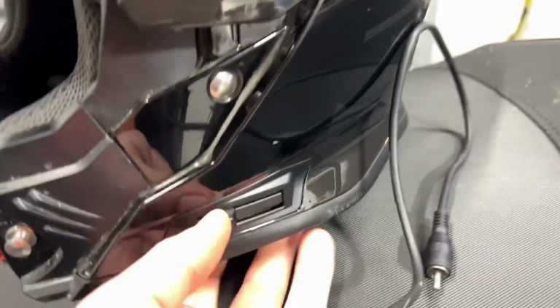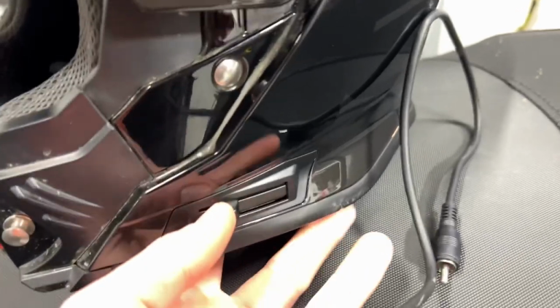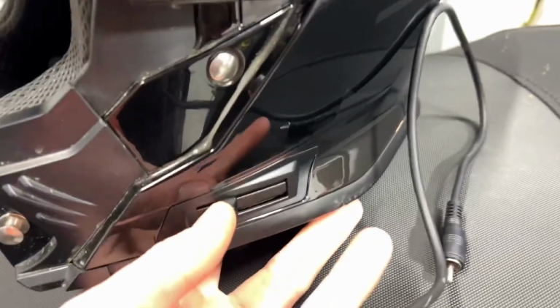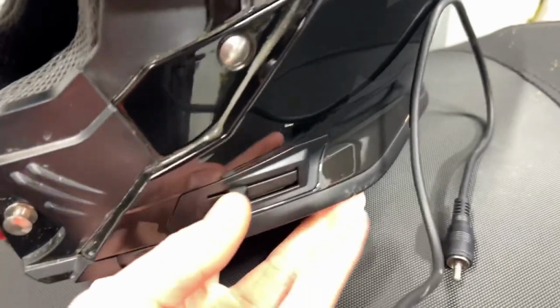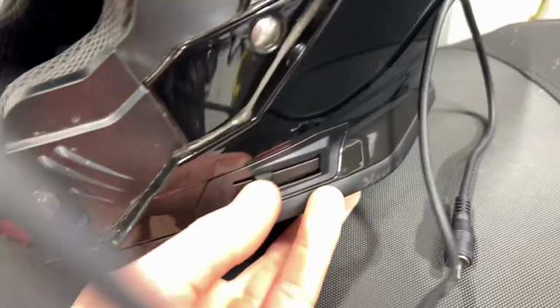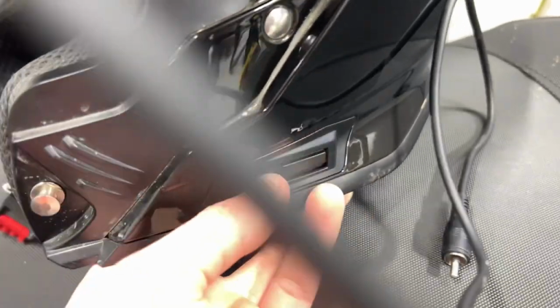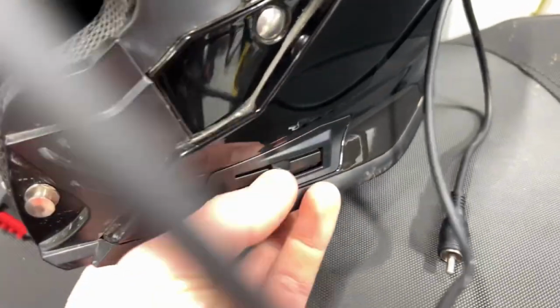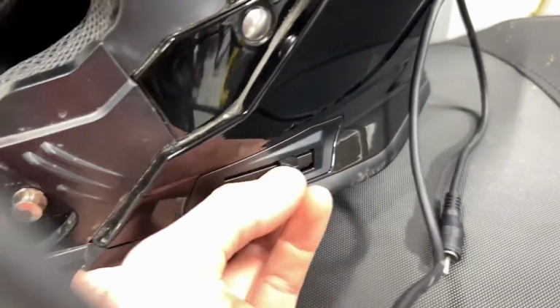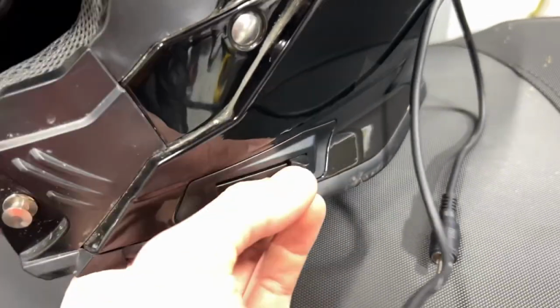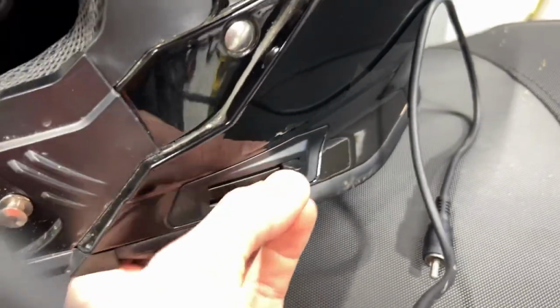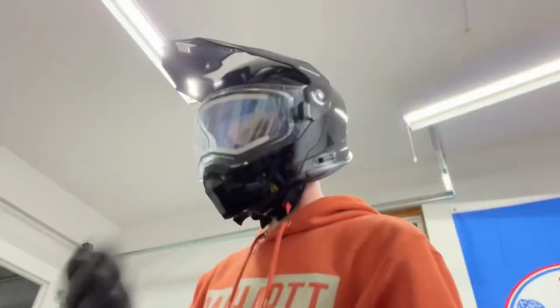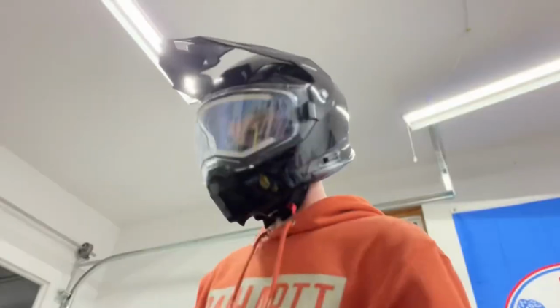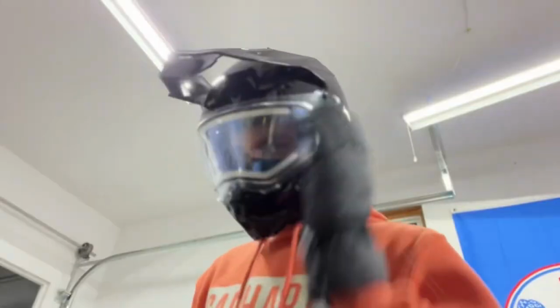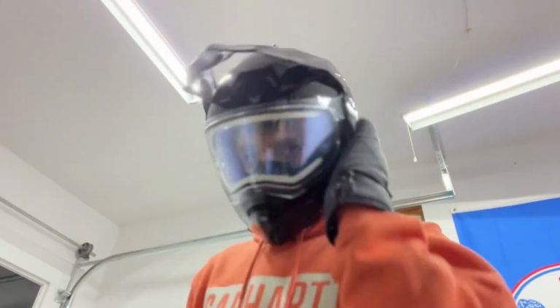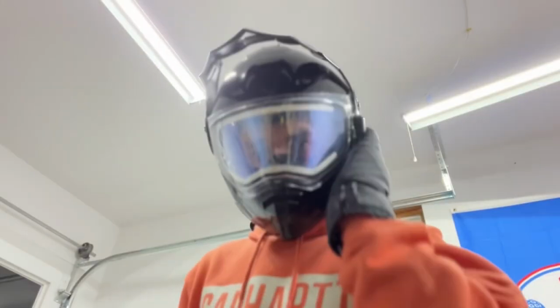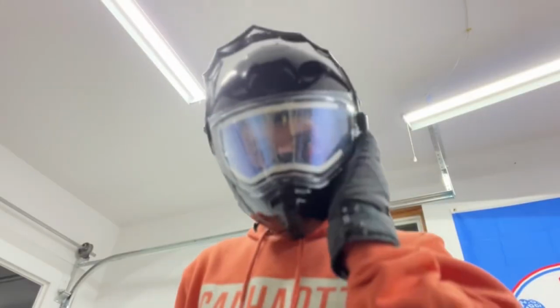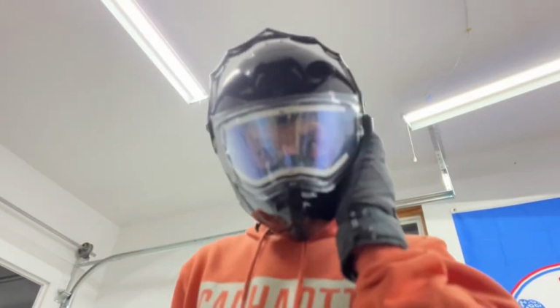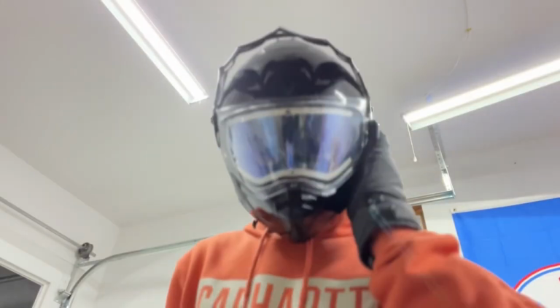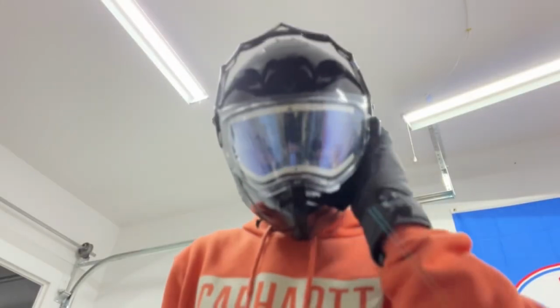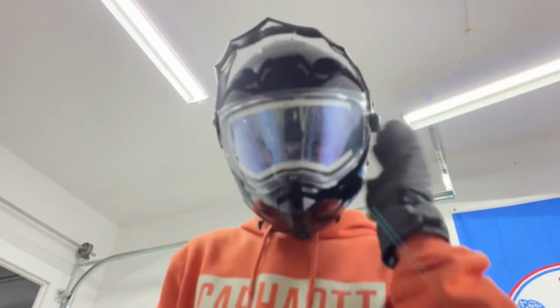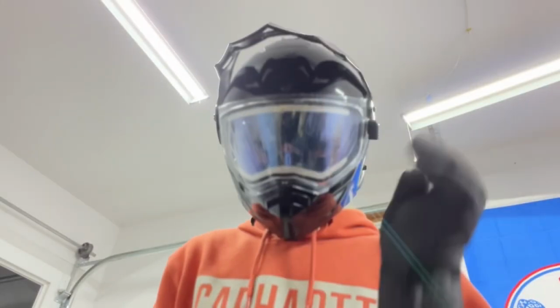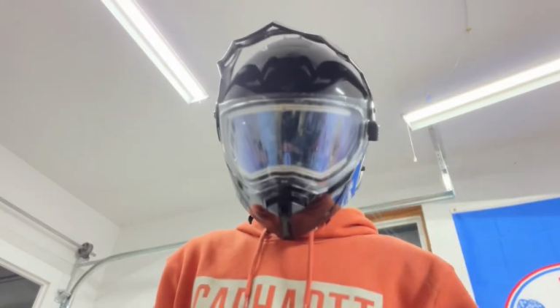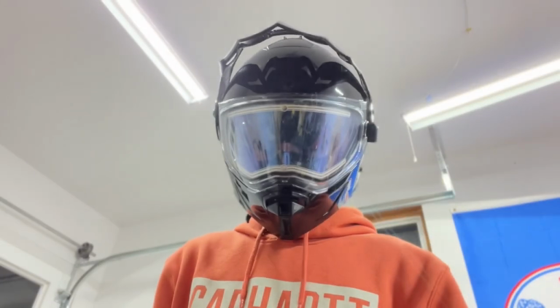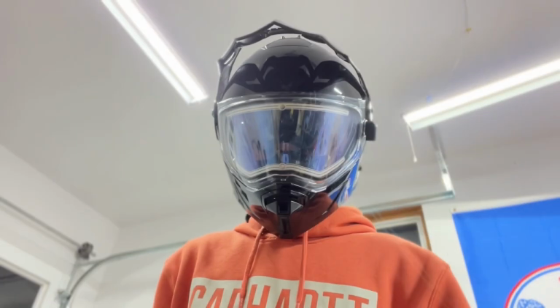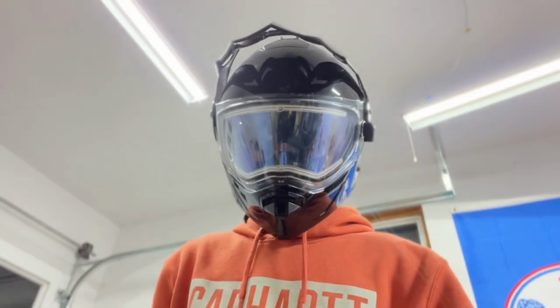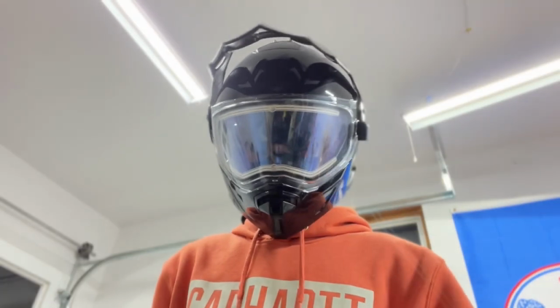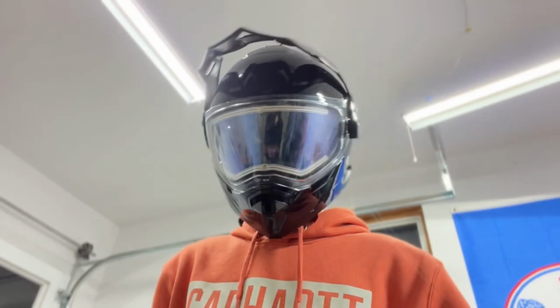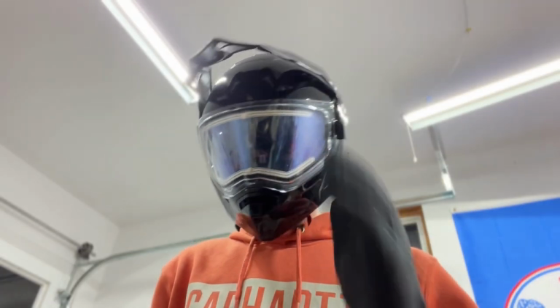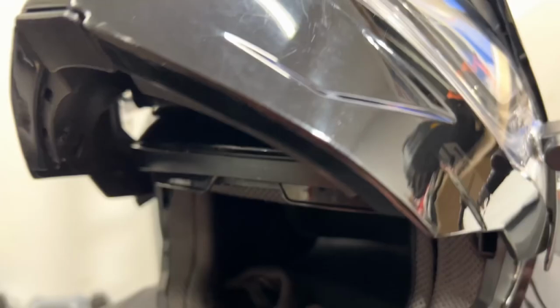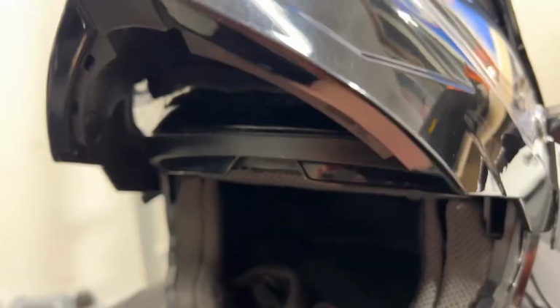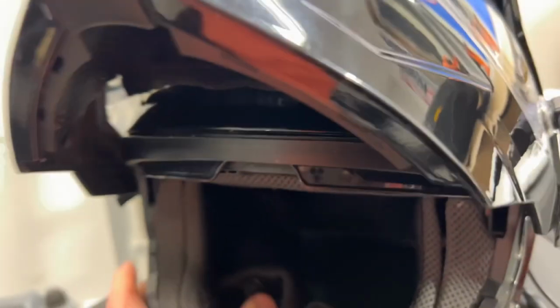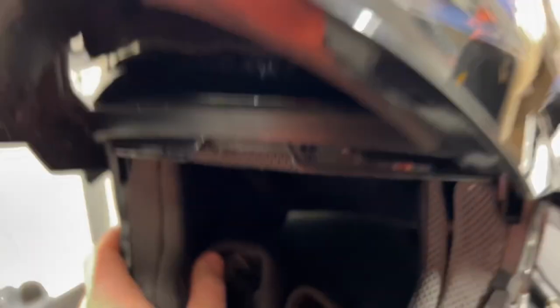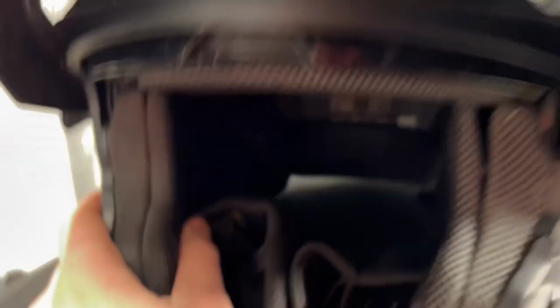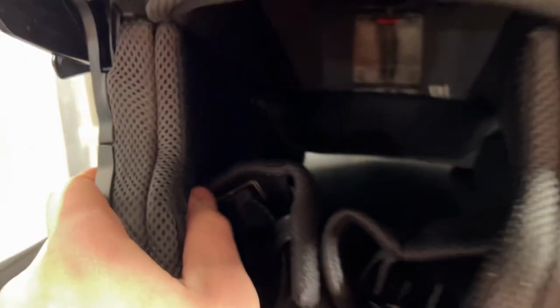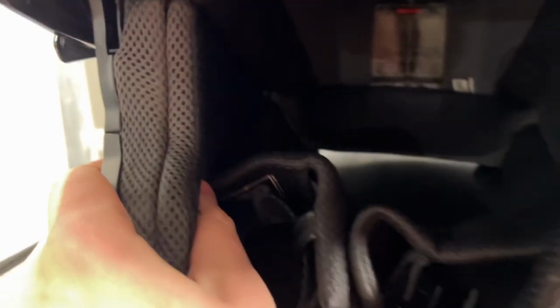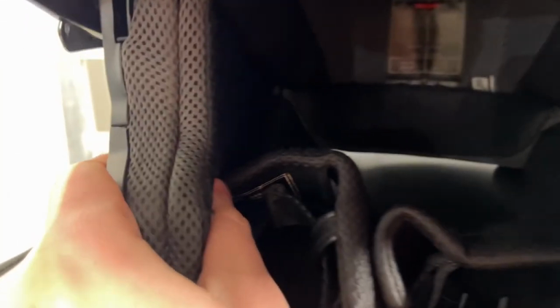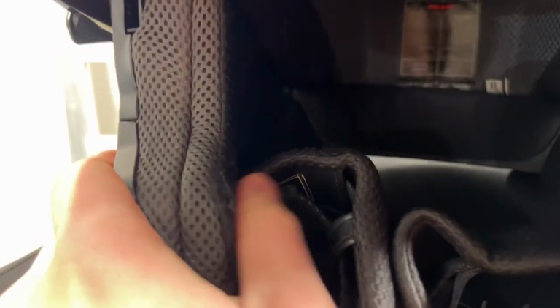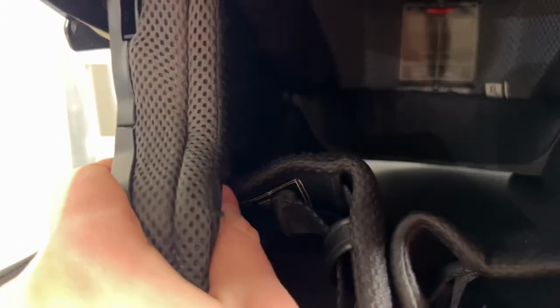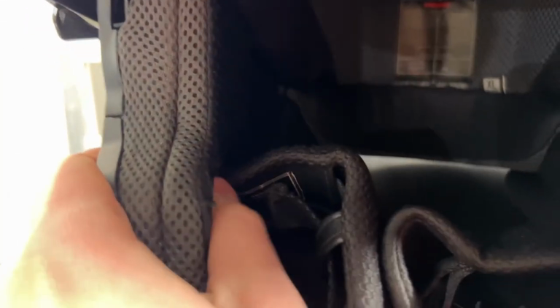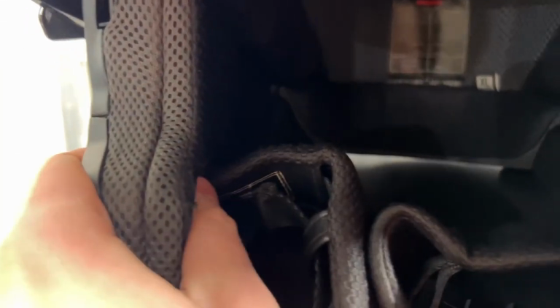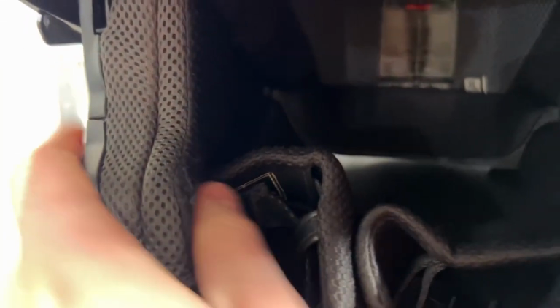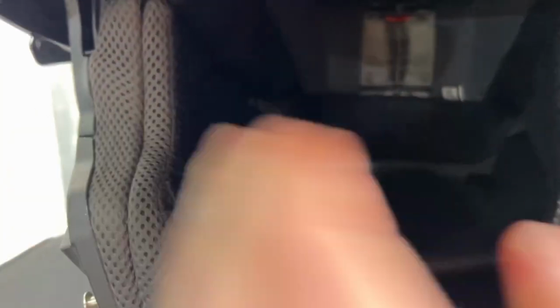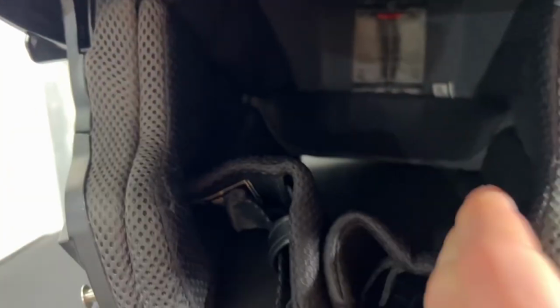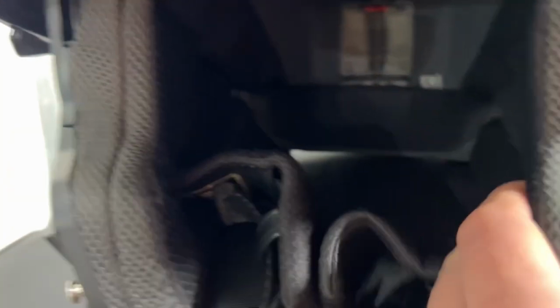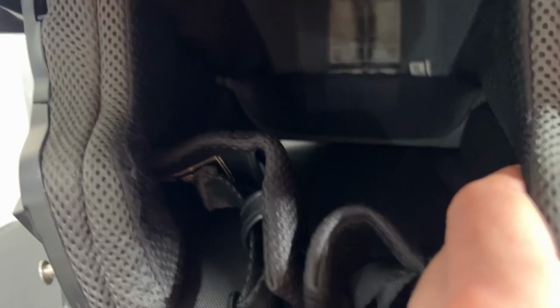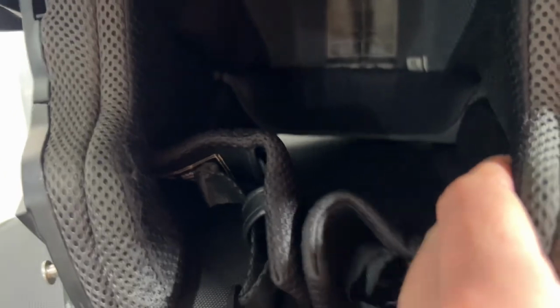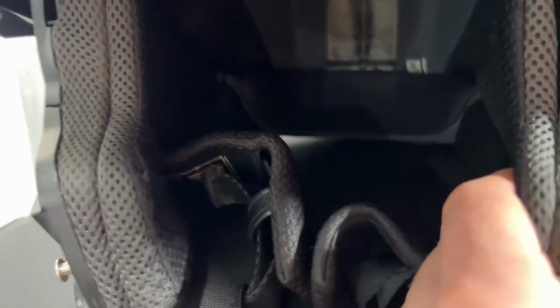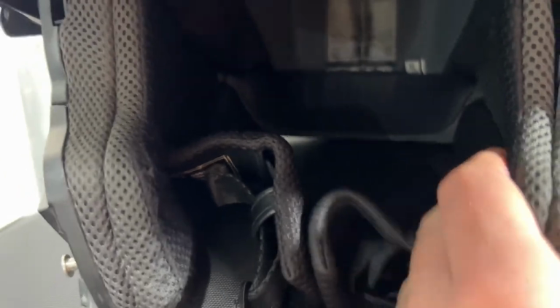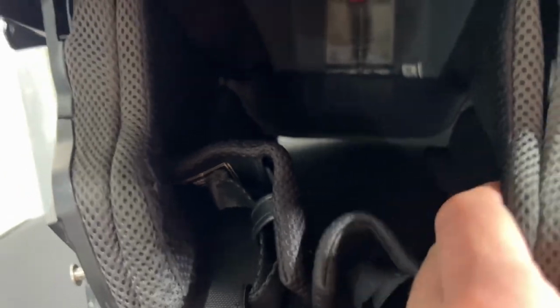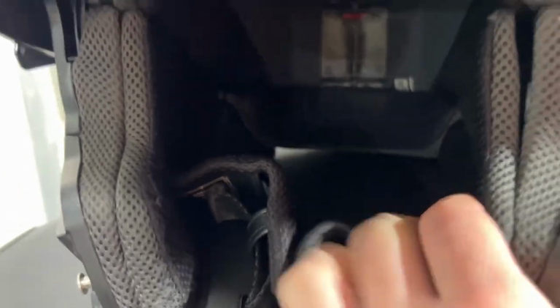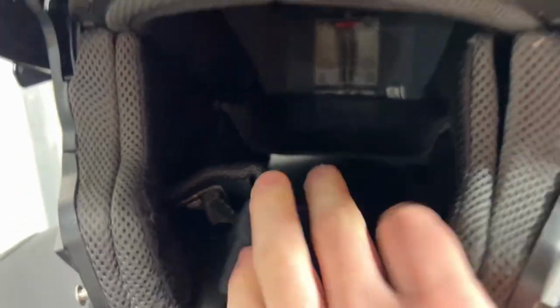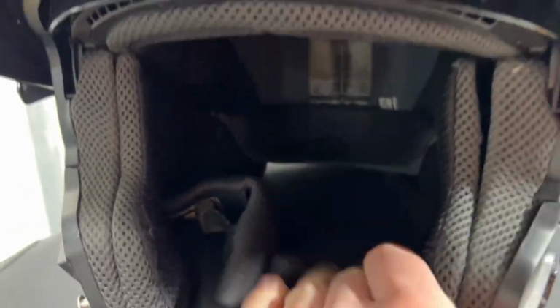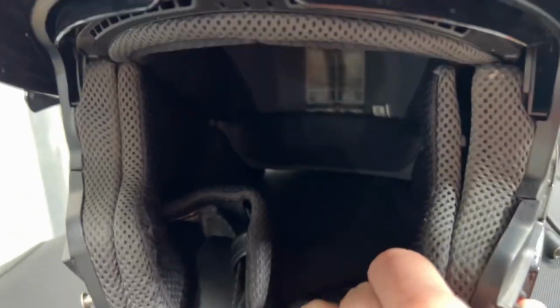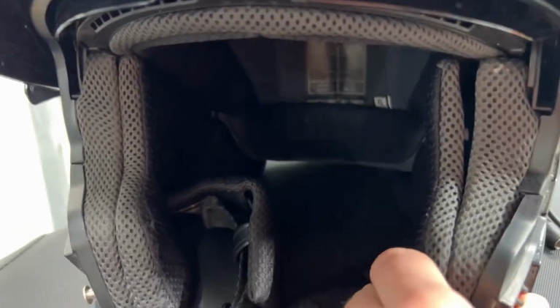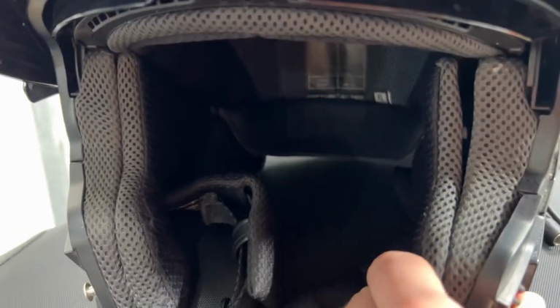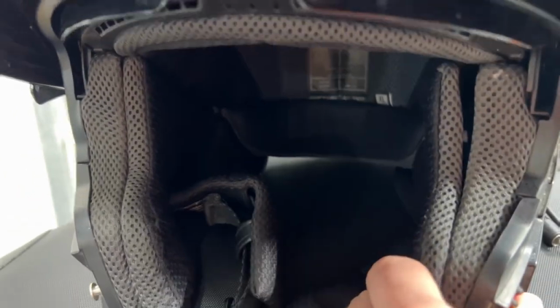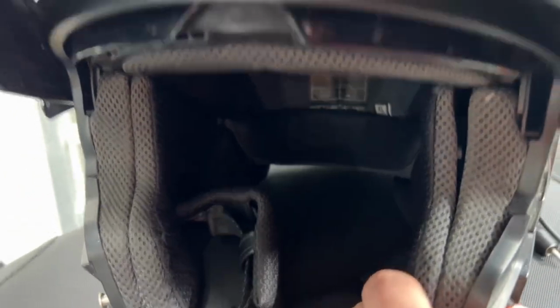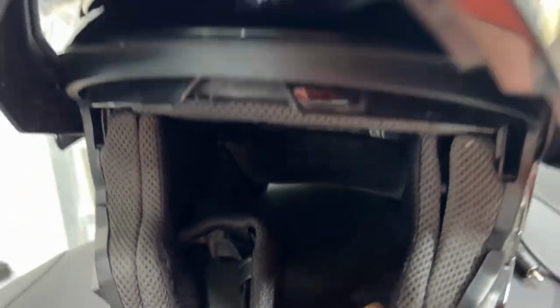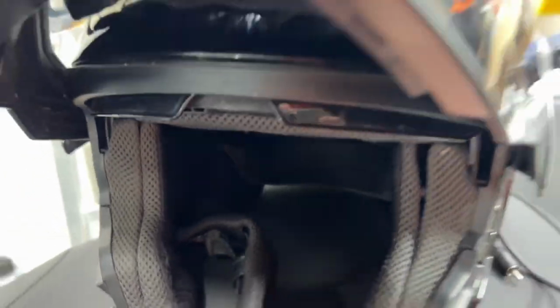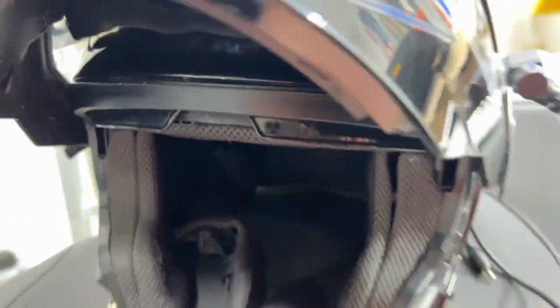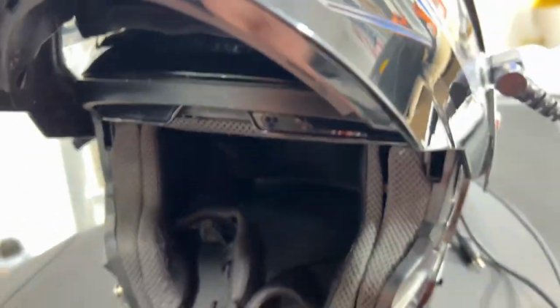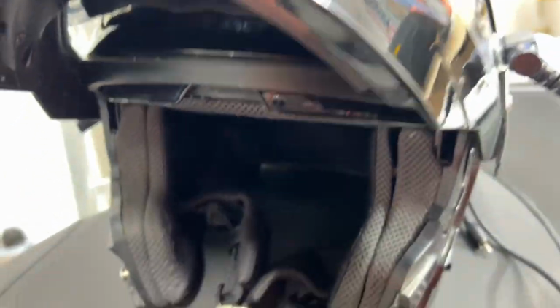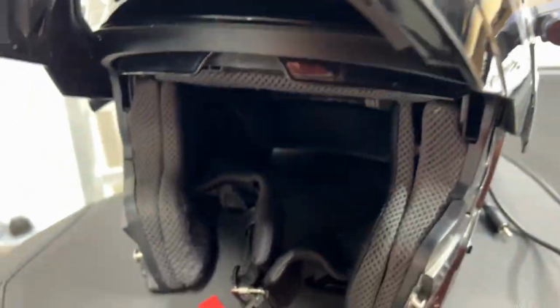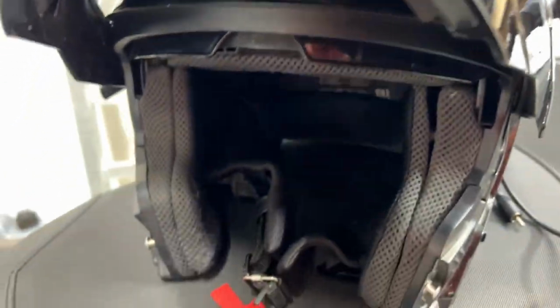It has sun shades inside which can be activated with this little lever right here, just like that. The inside has really nice padding — it's nice and quiet and nice and warm.